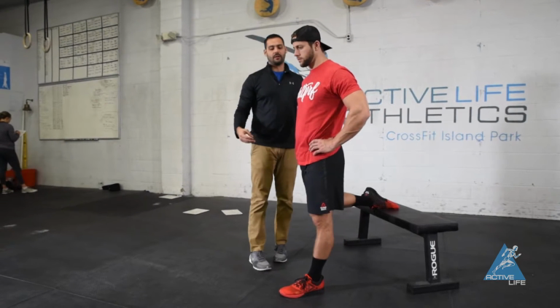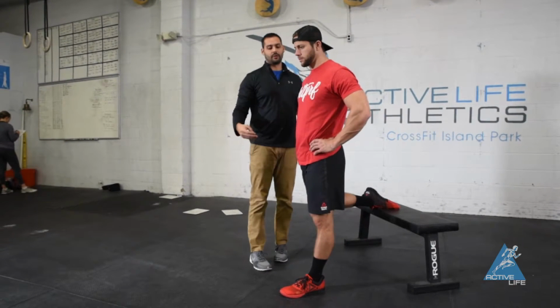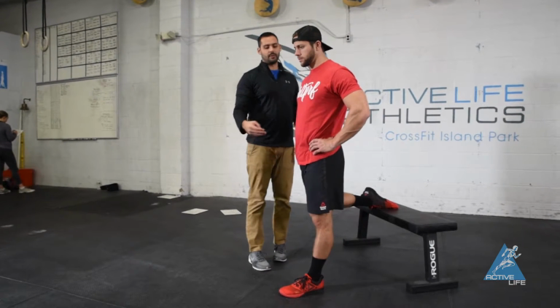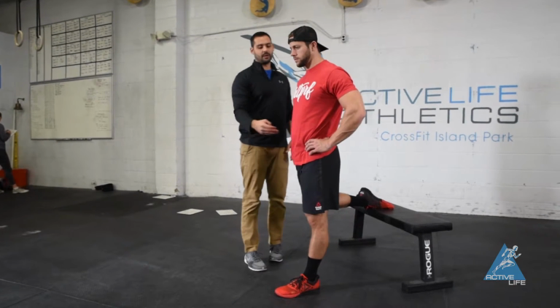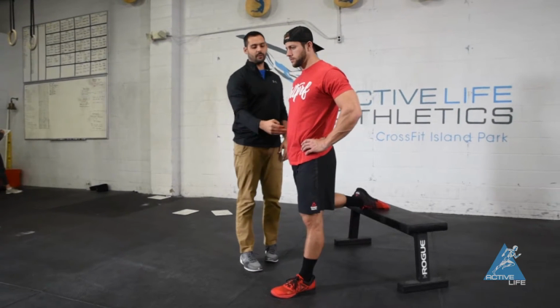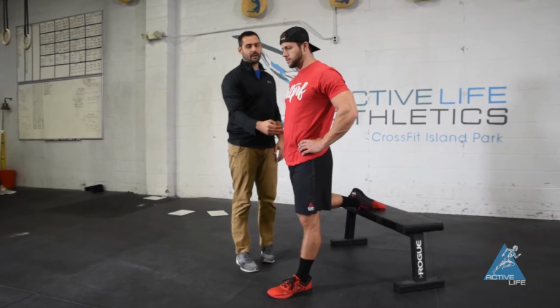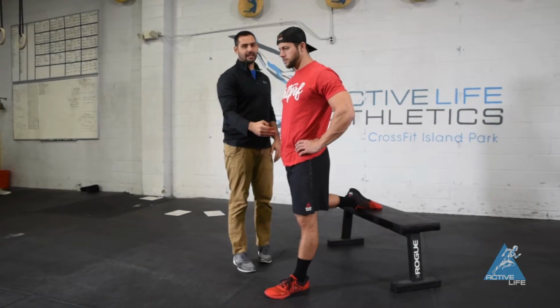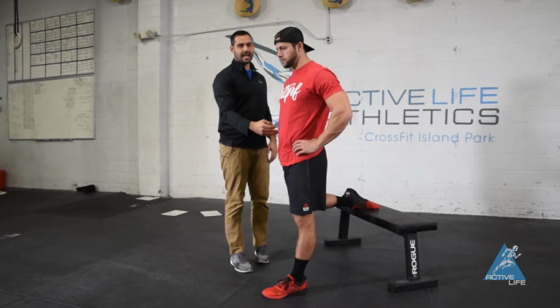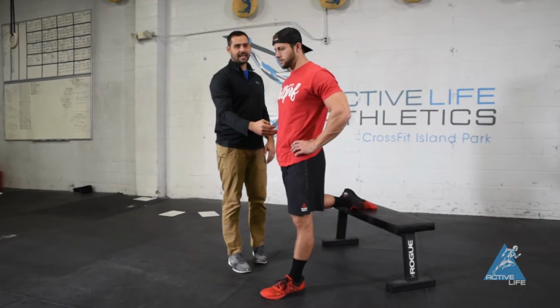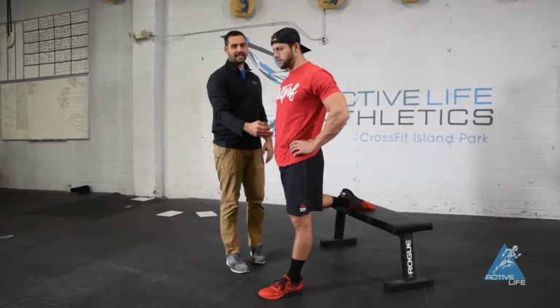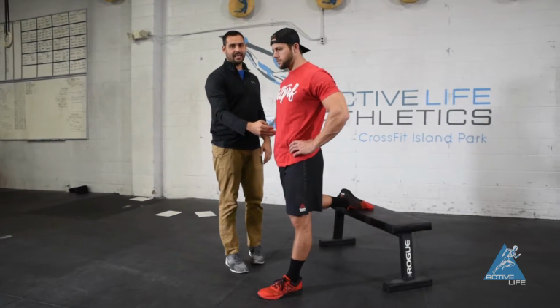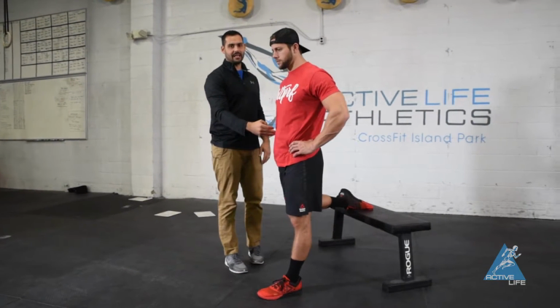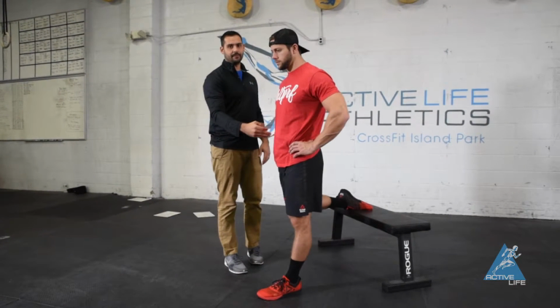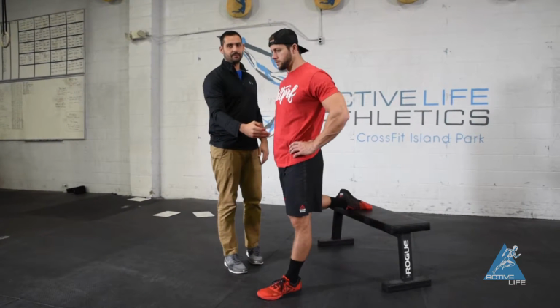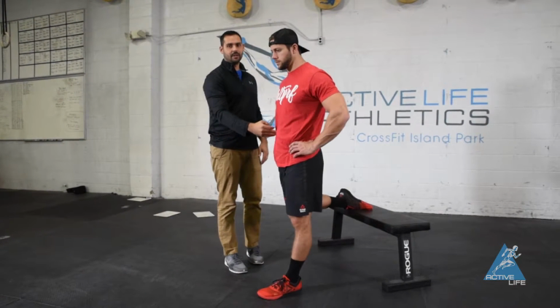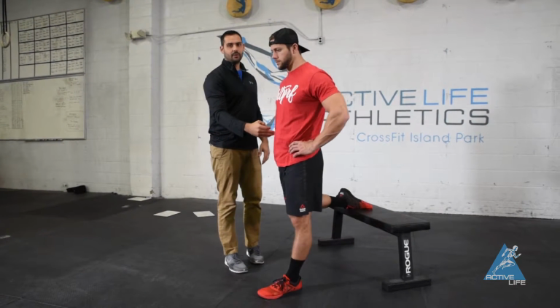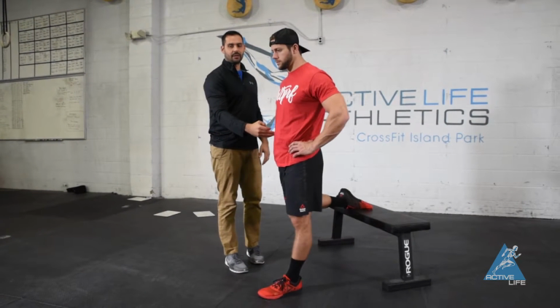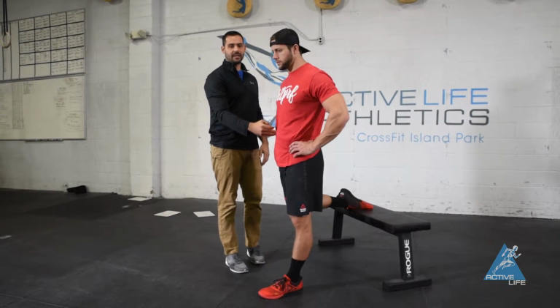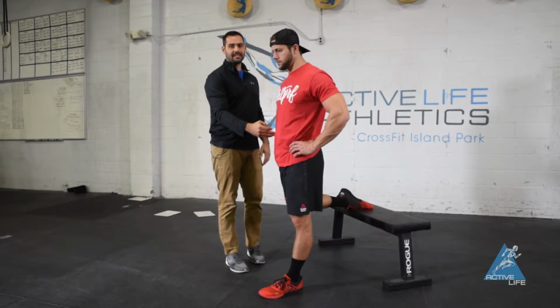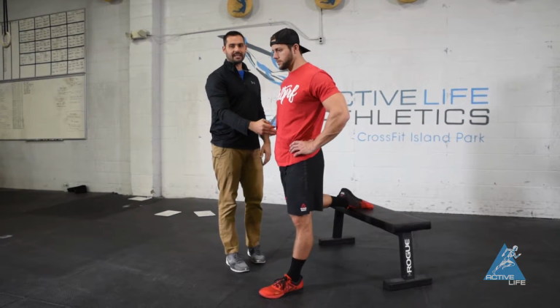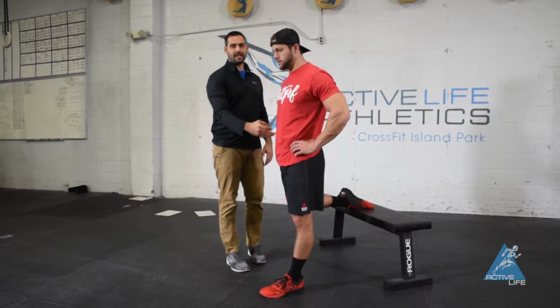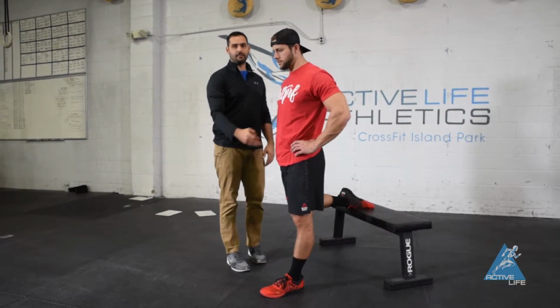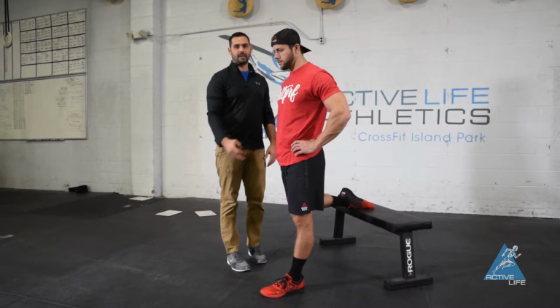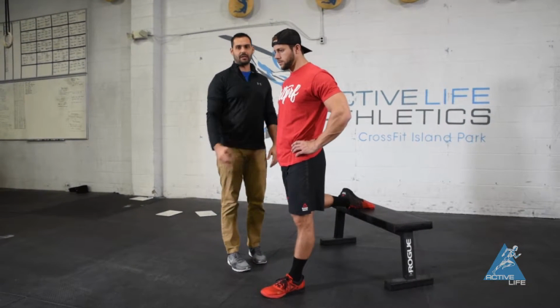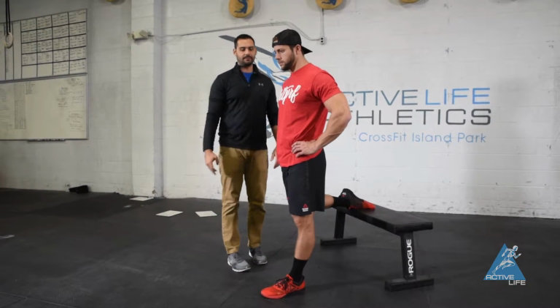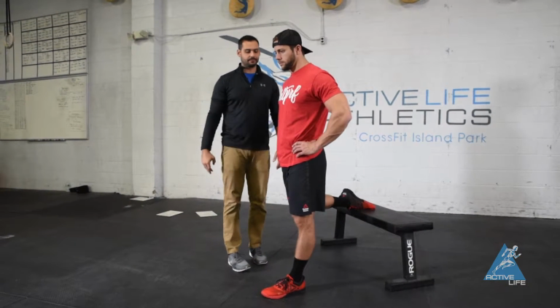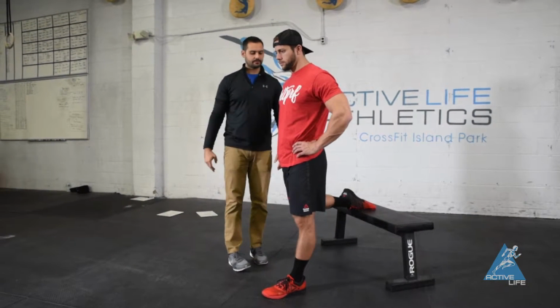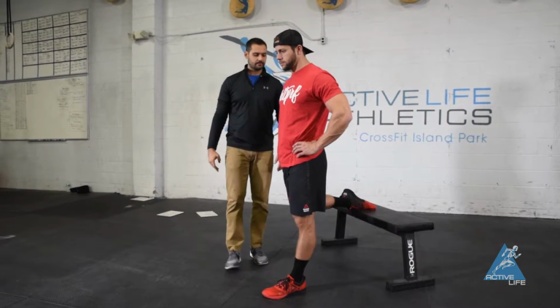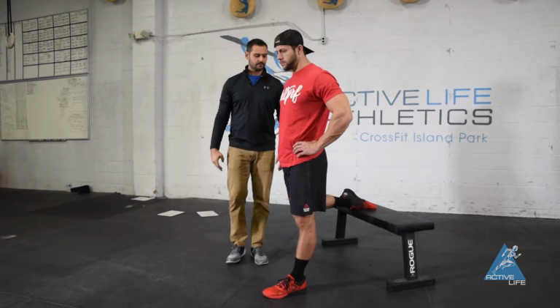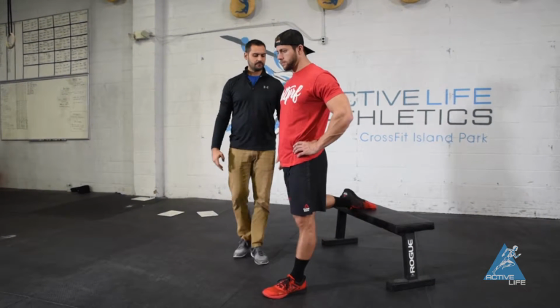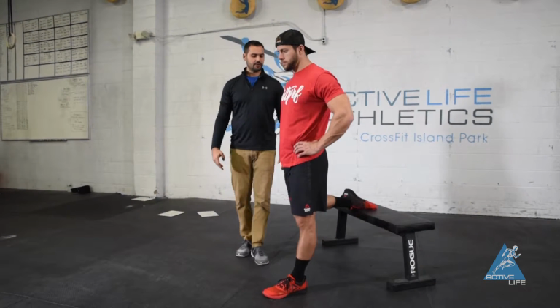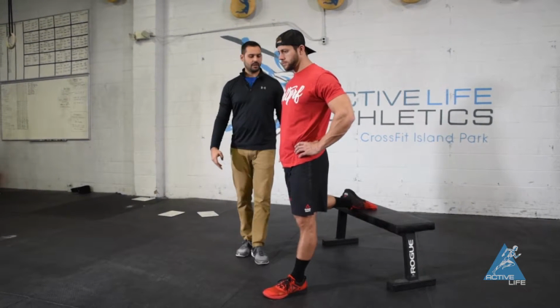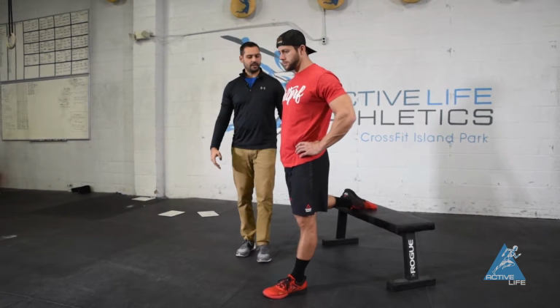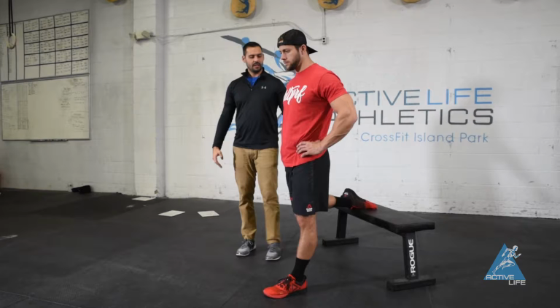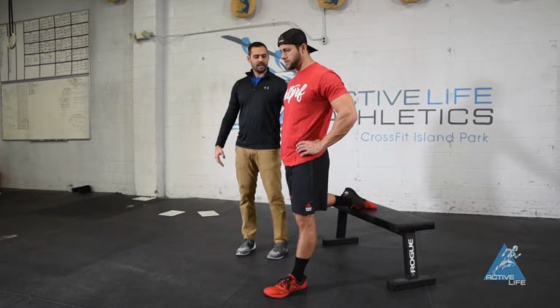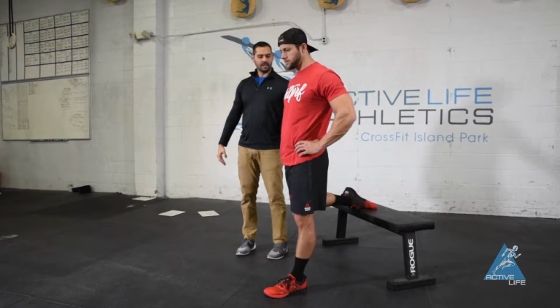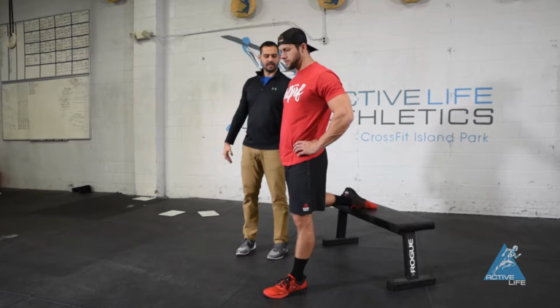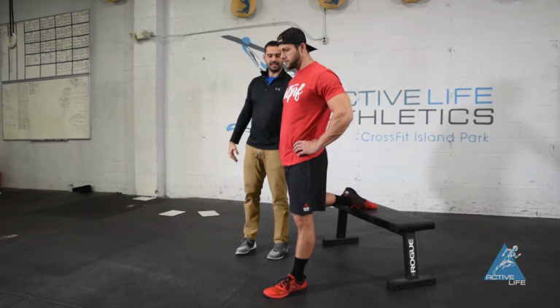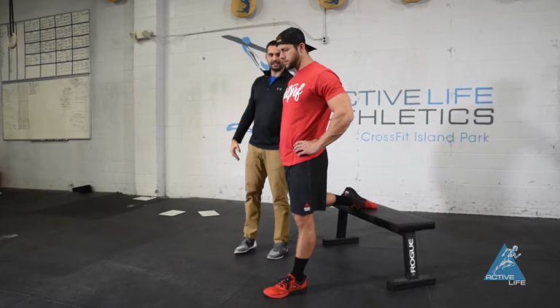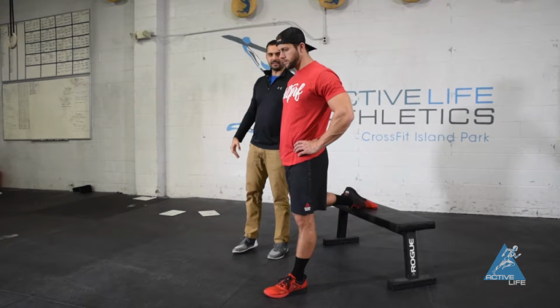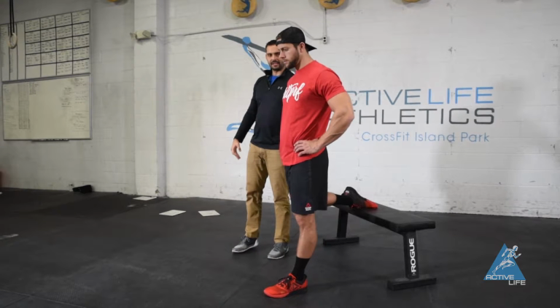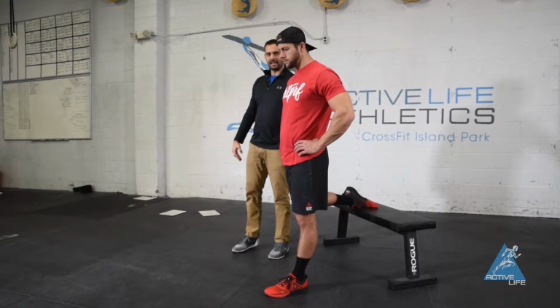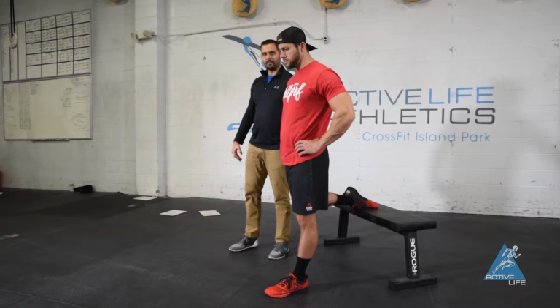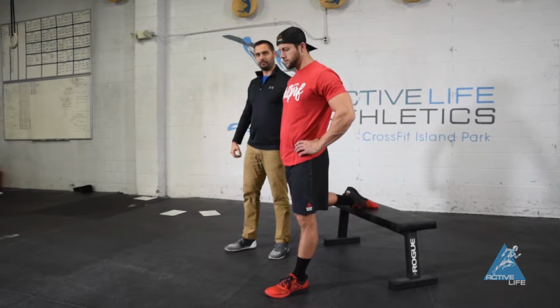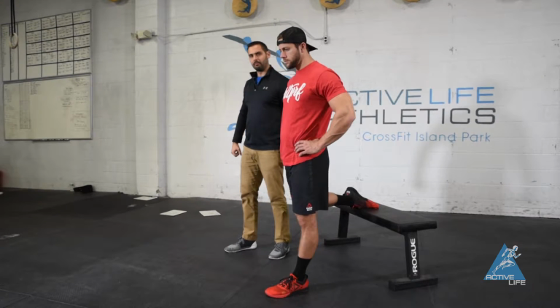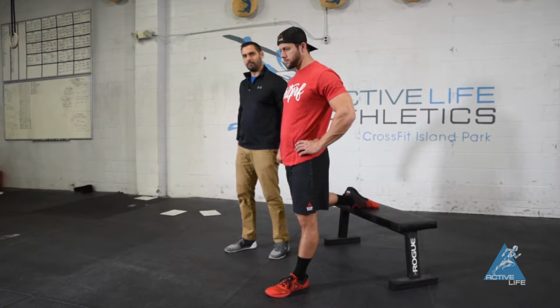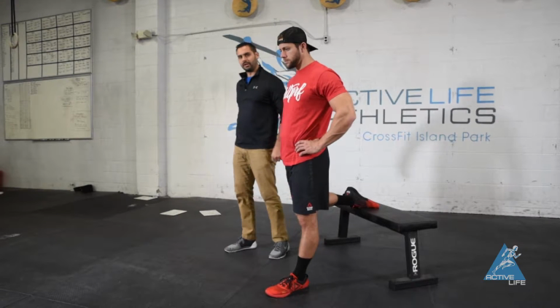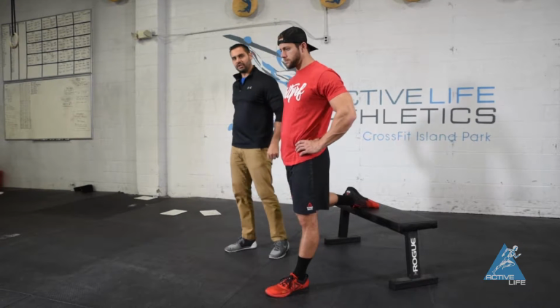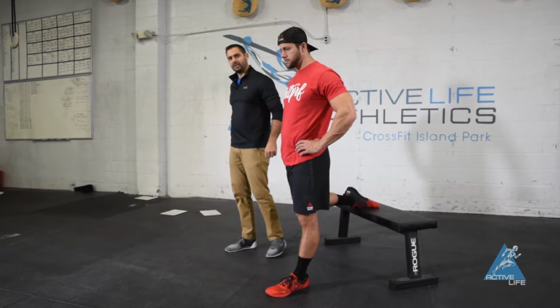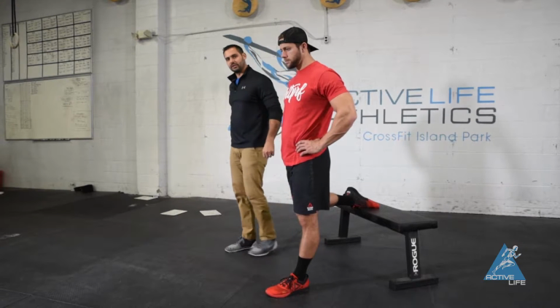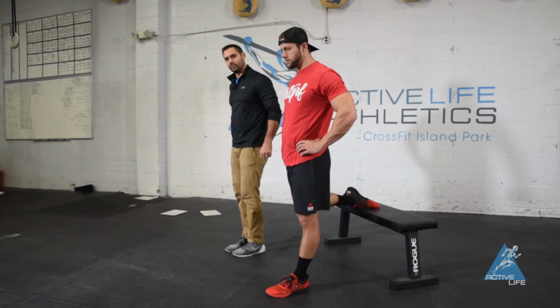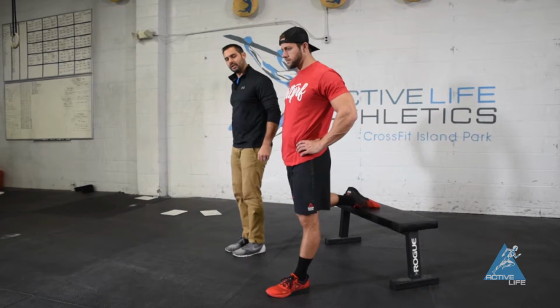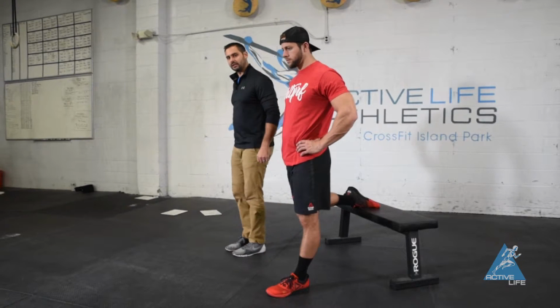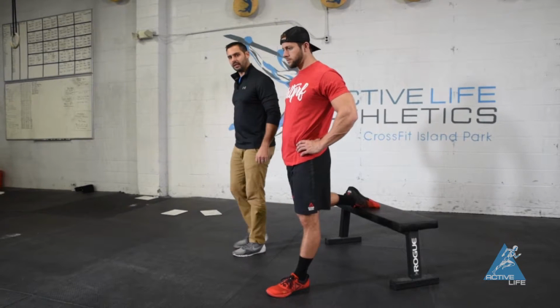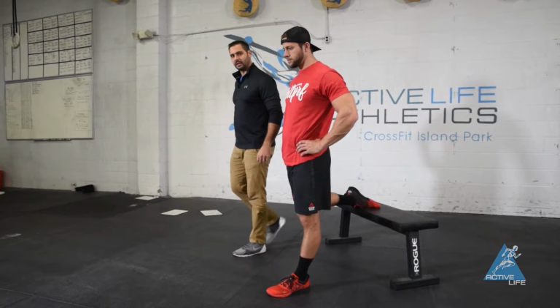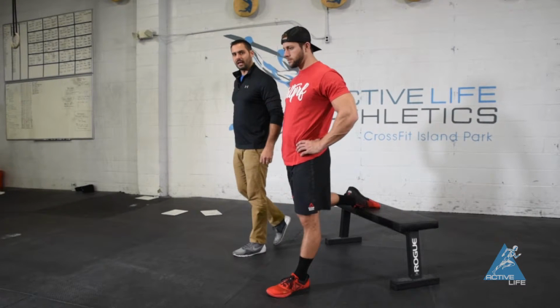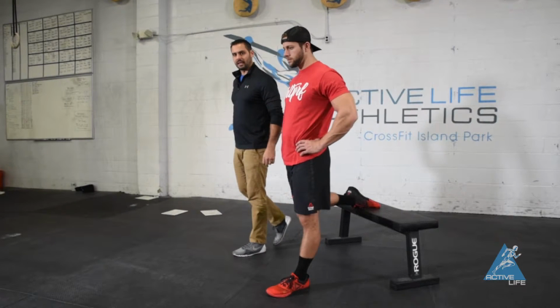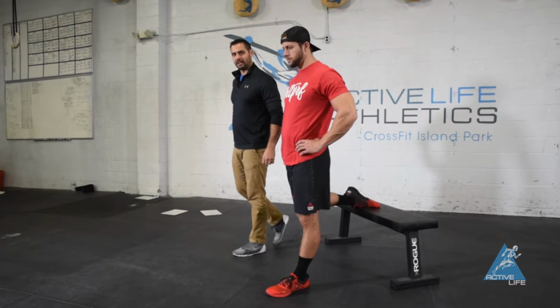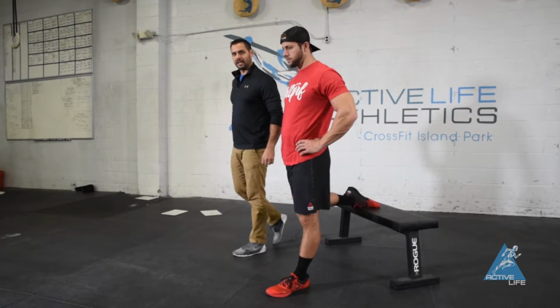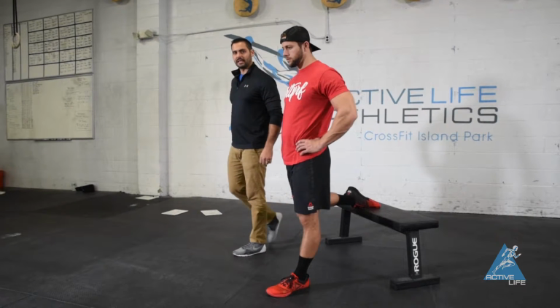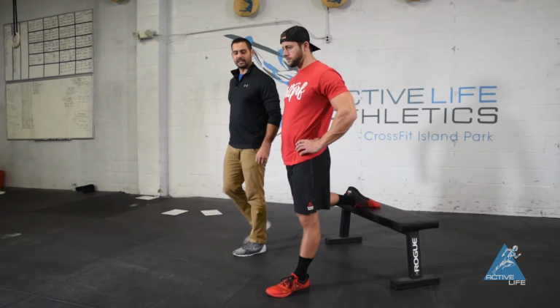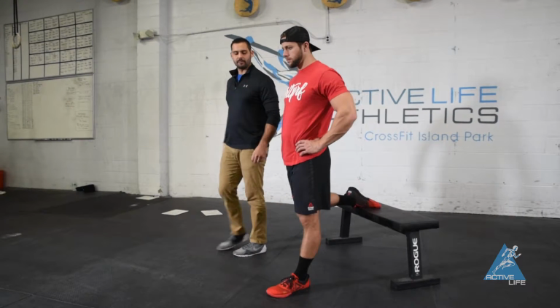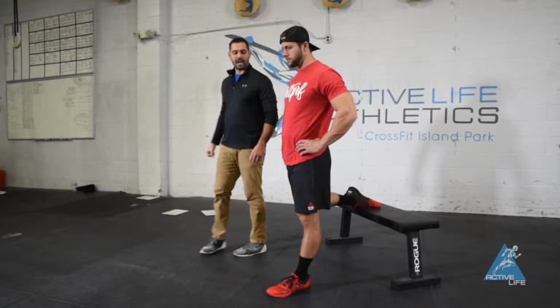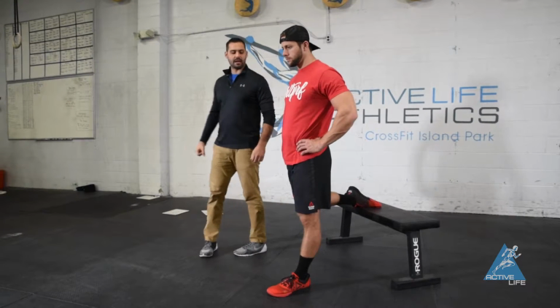From here we want to lock that in with a nice tight belly and a nice tight butt cheek squeeze on the leg that's back.